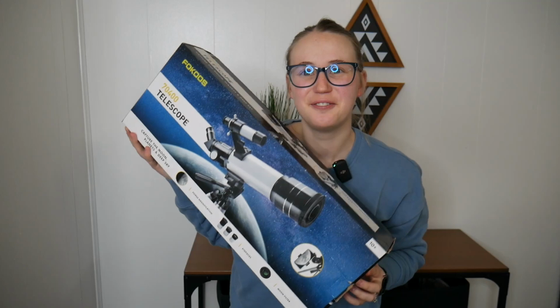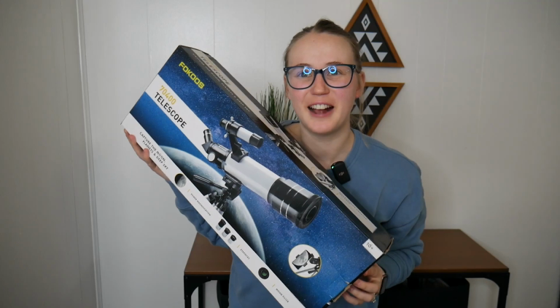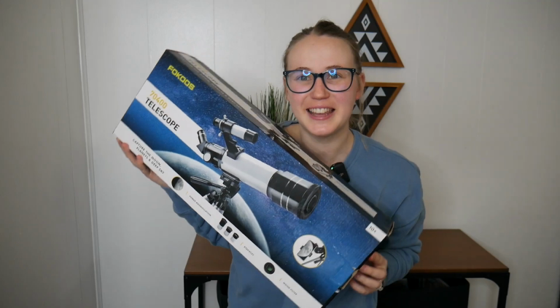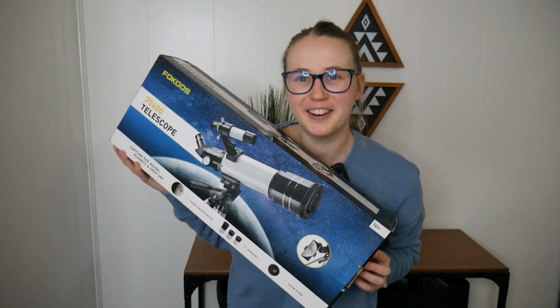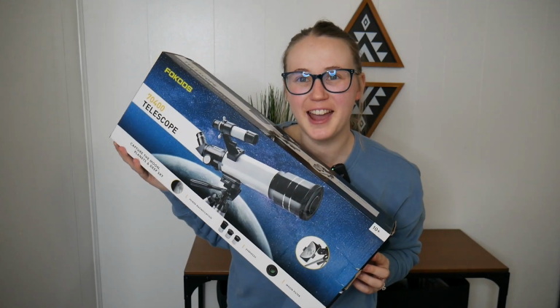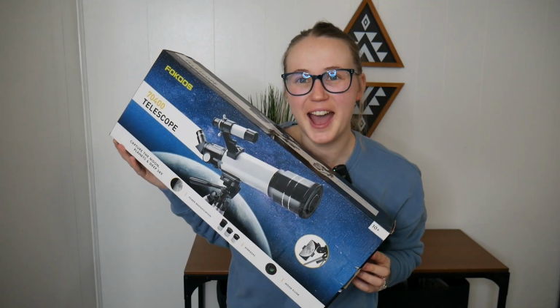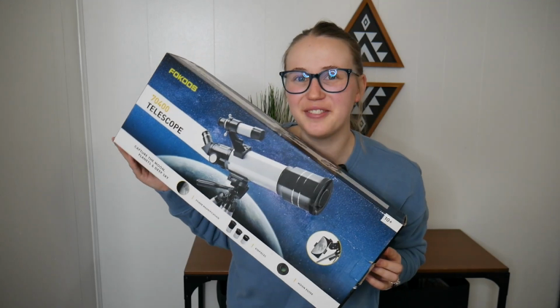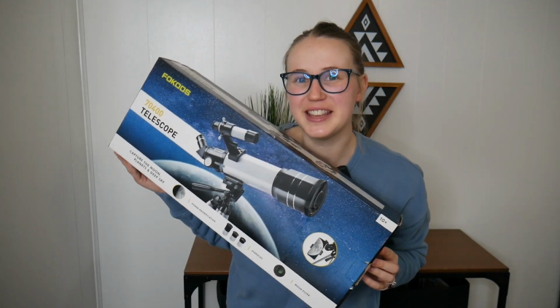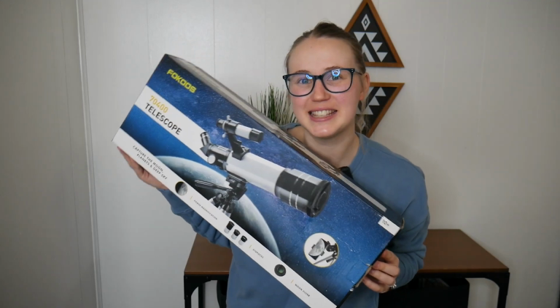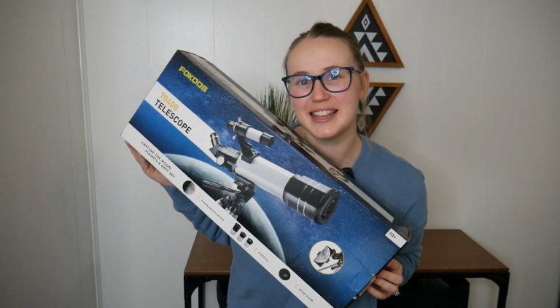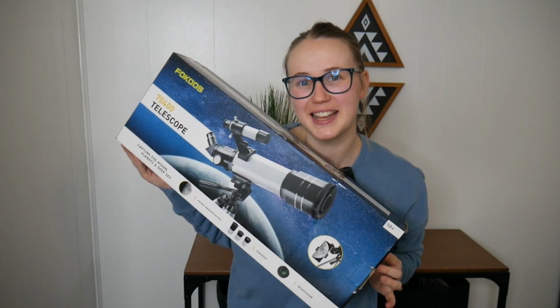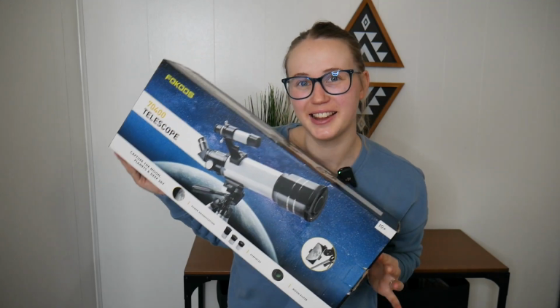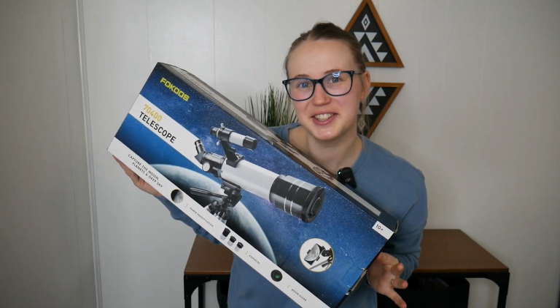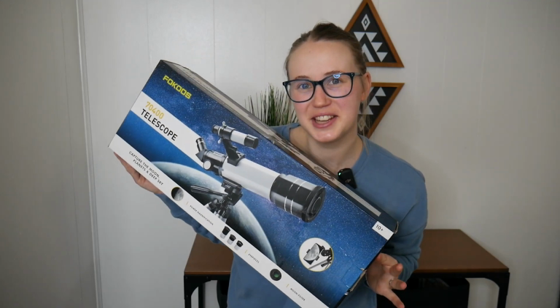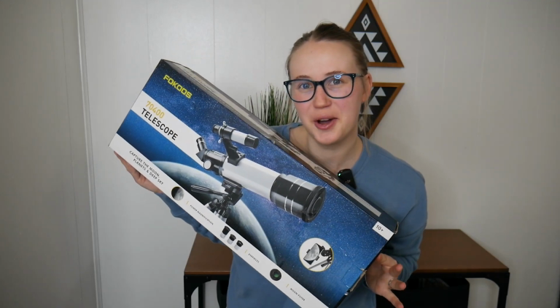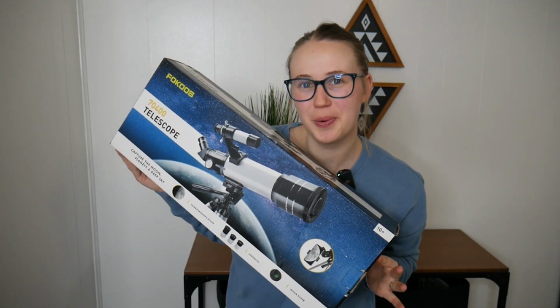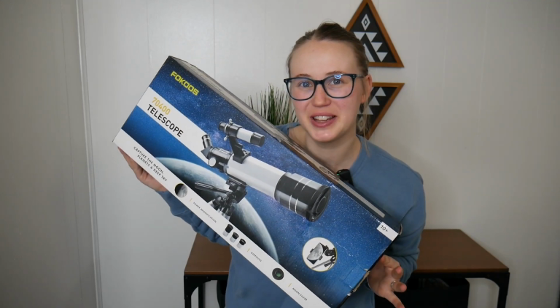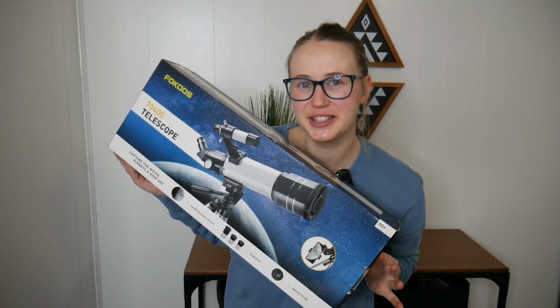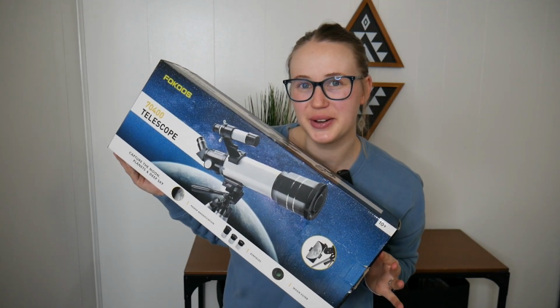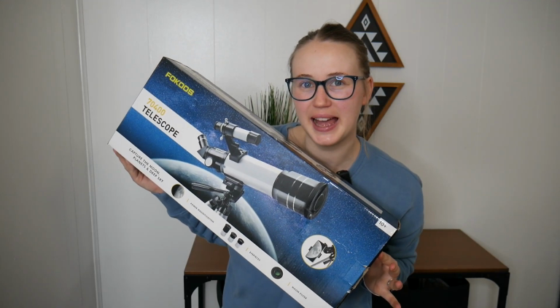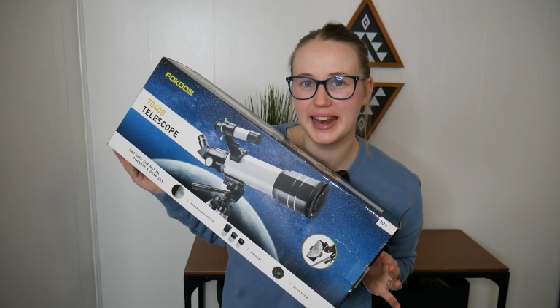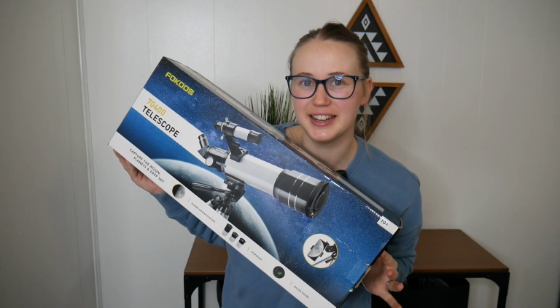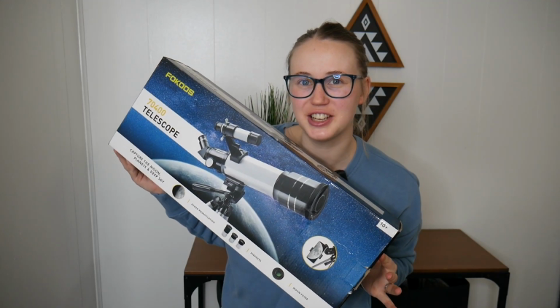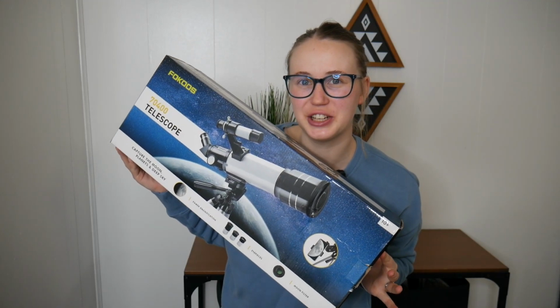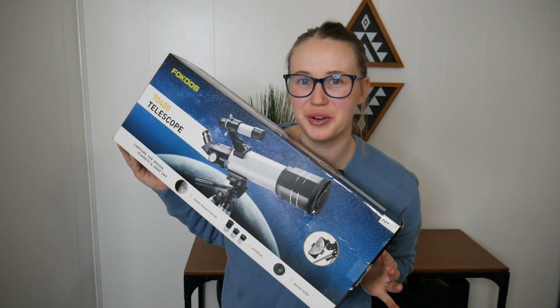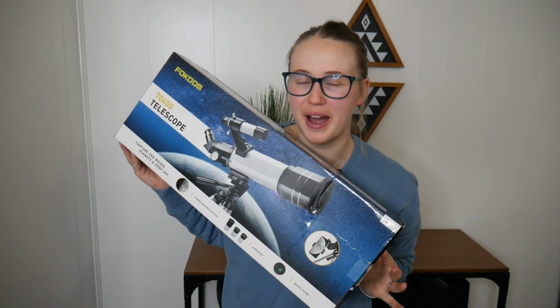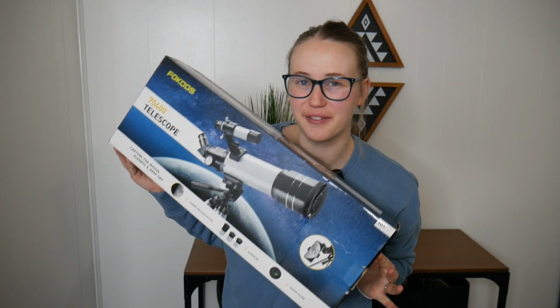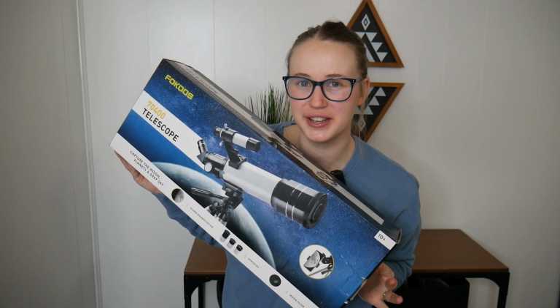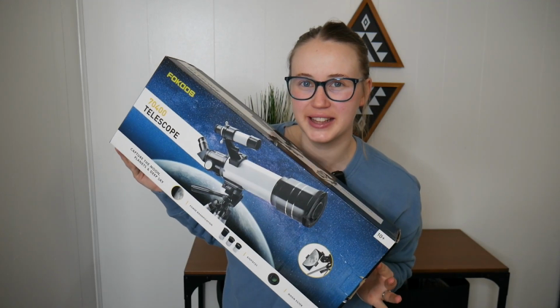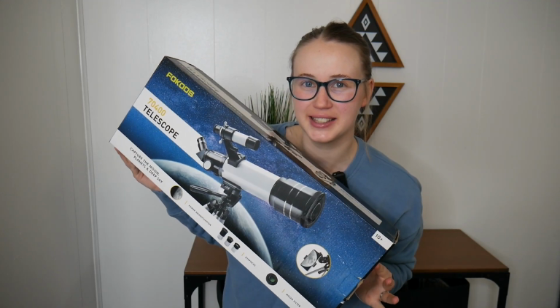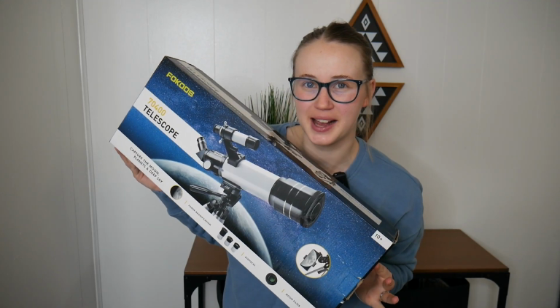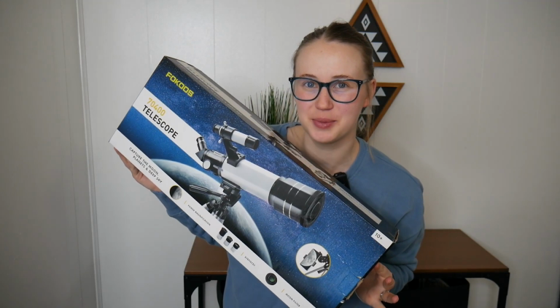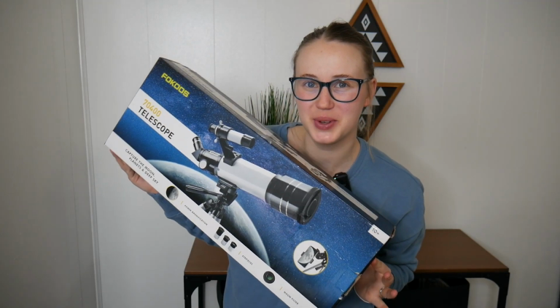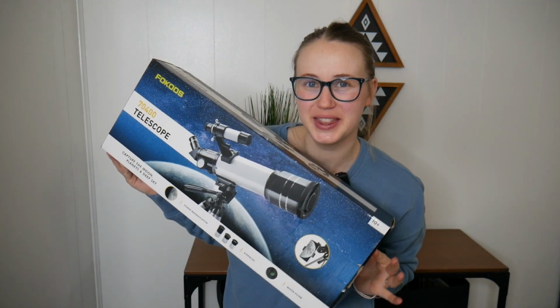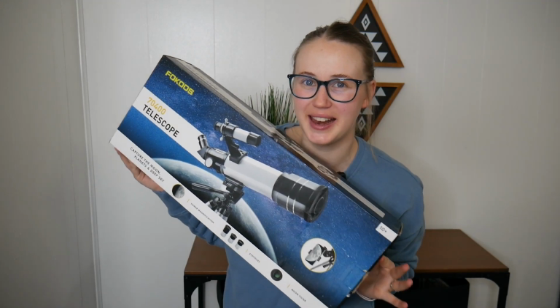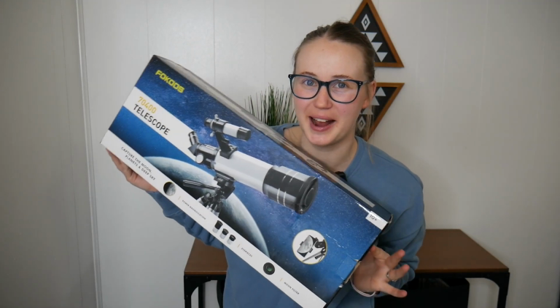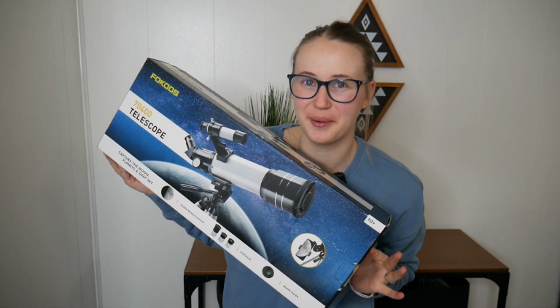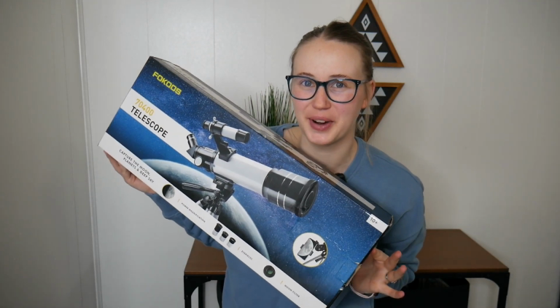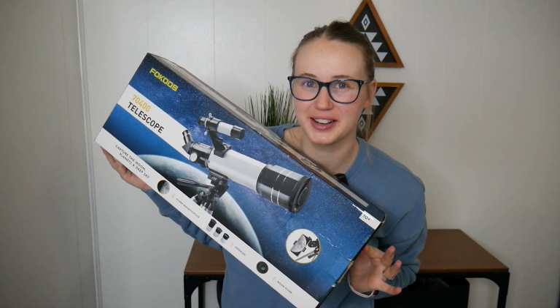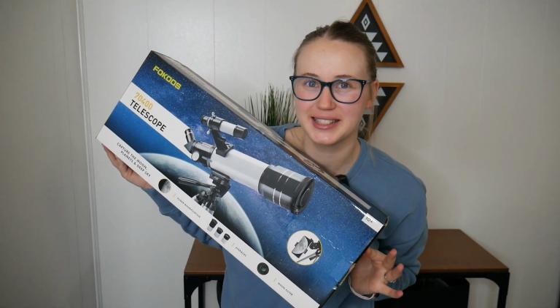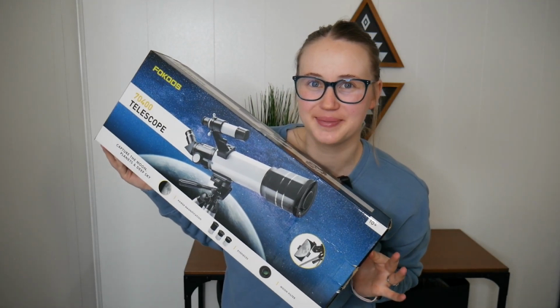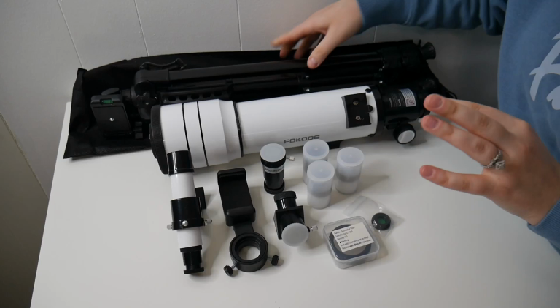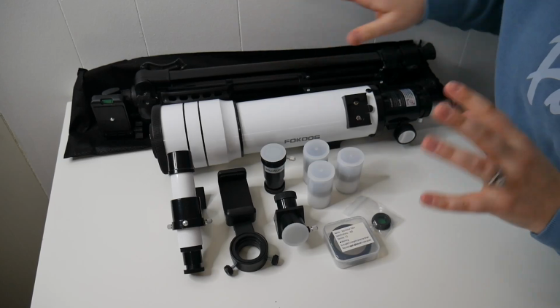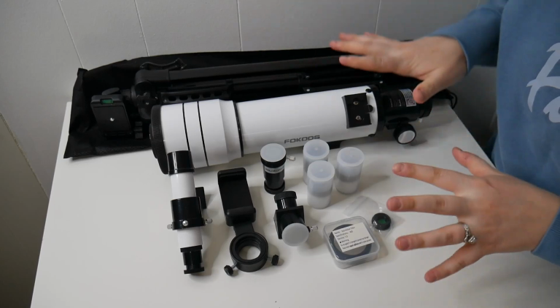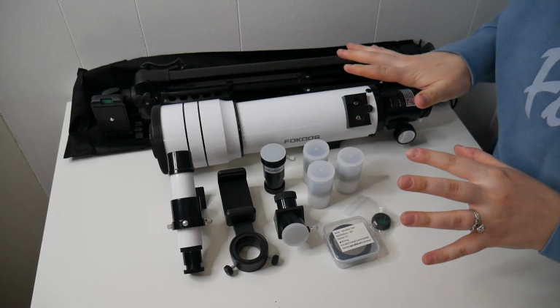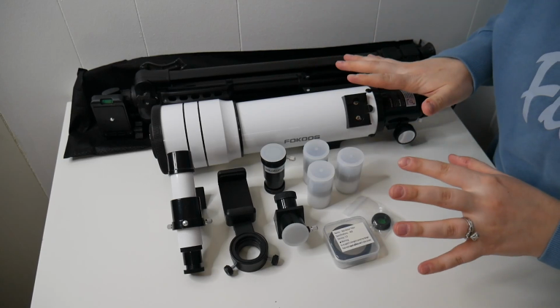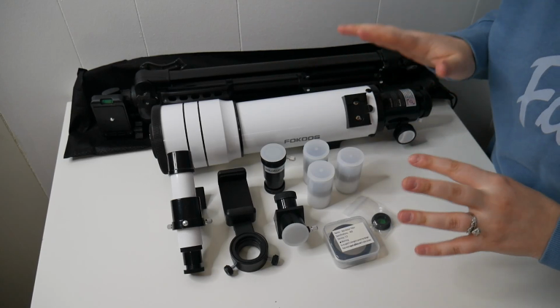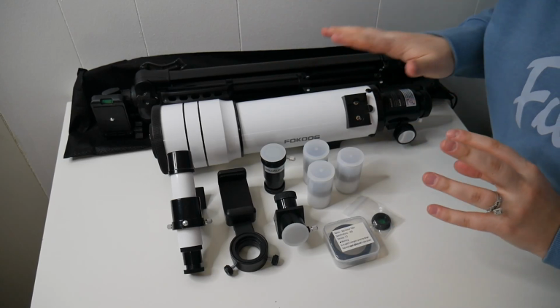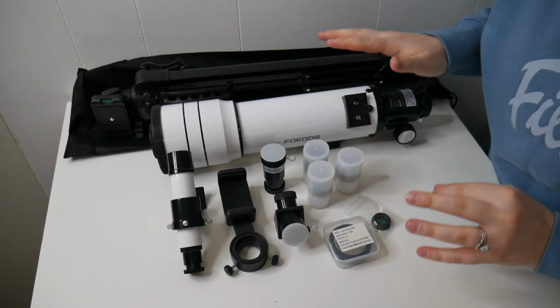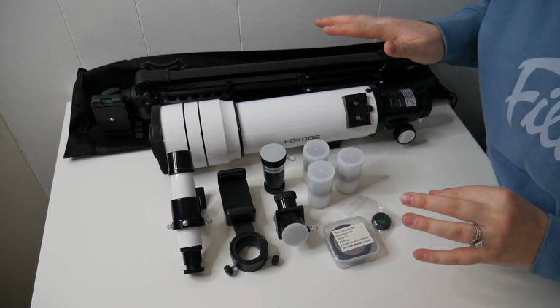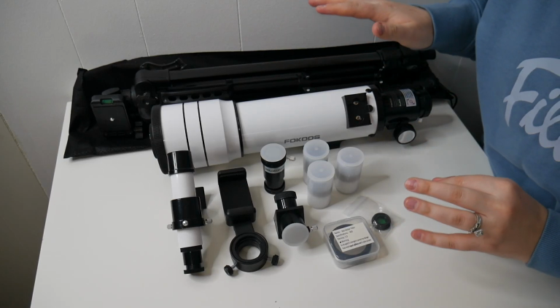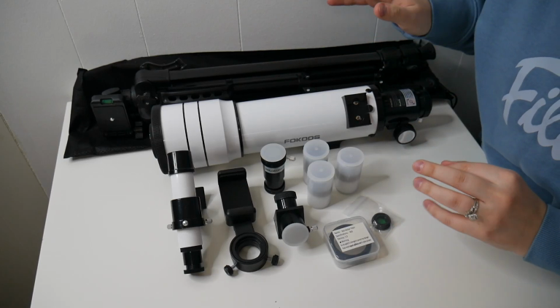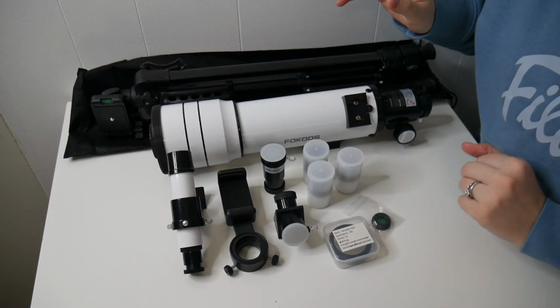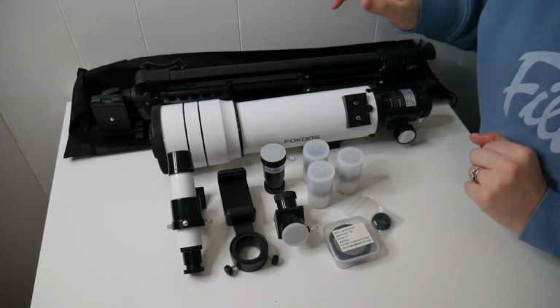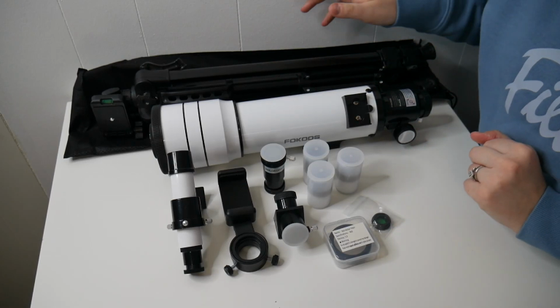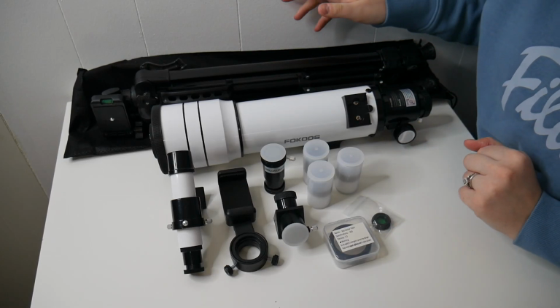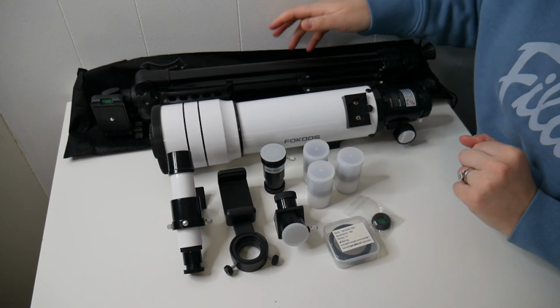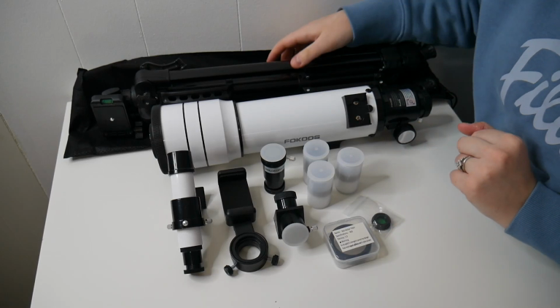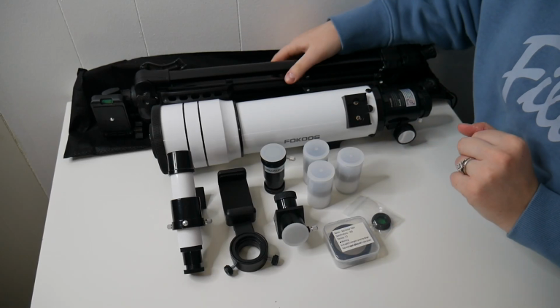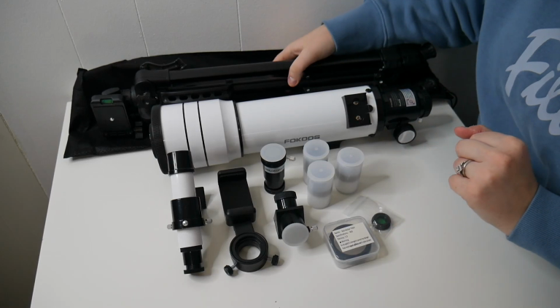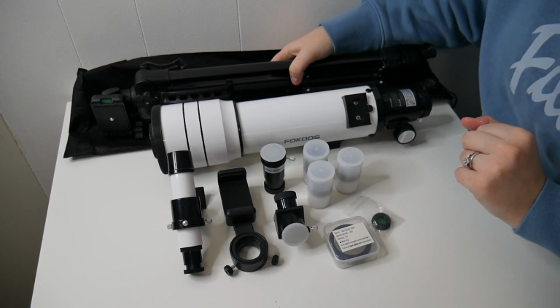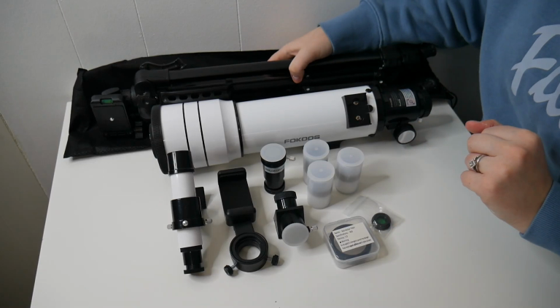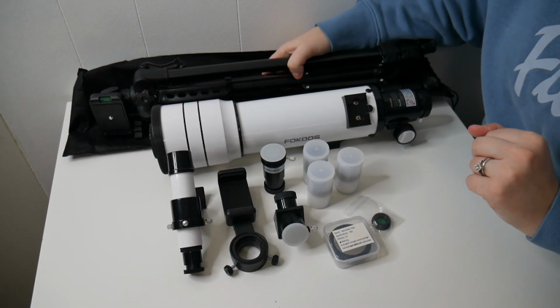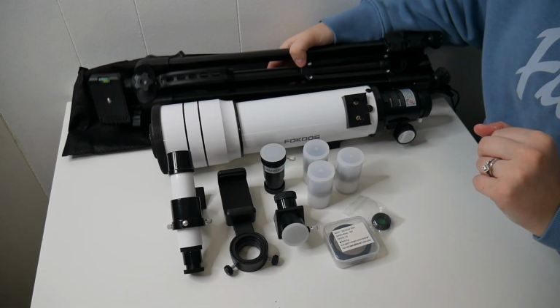Right here I have this telescope. Let's go ahead and show you everything this comes with and how it works. Here's everything that came inside the package — let's give you a closer look.